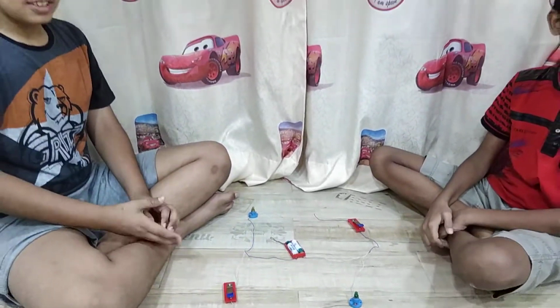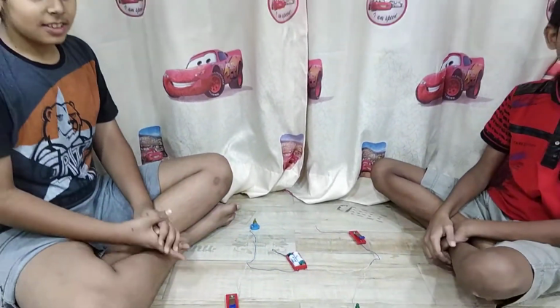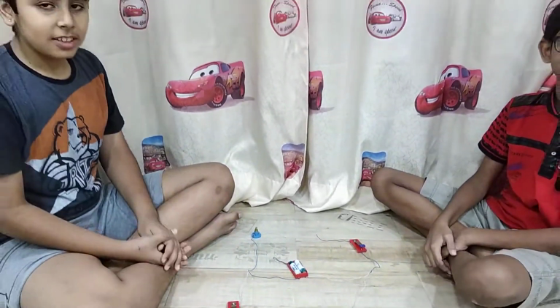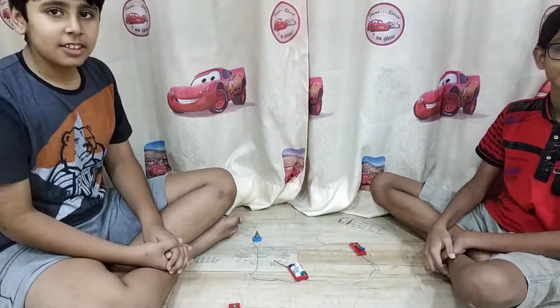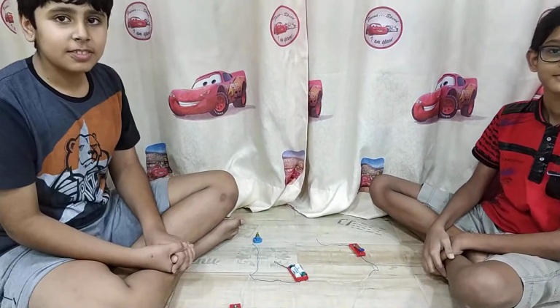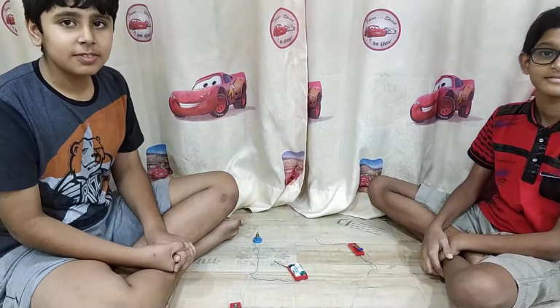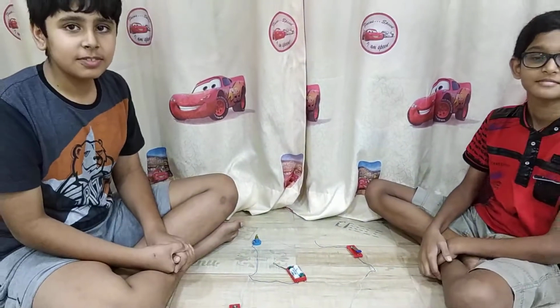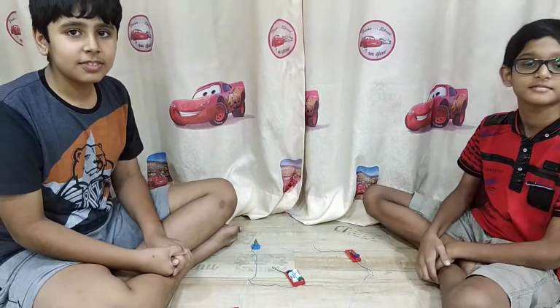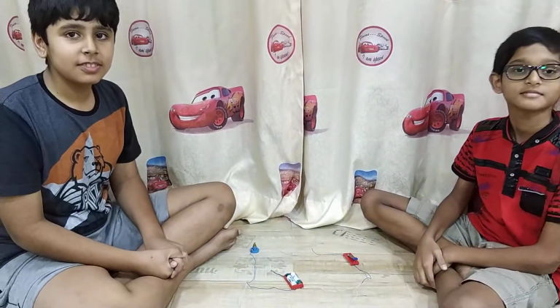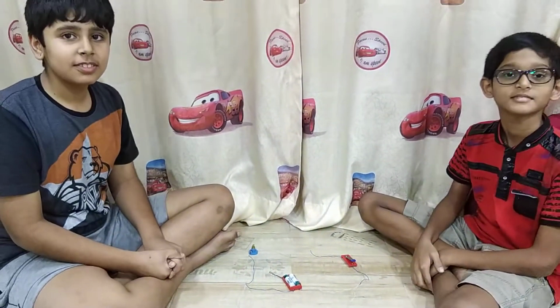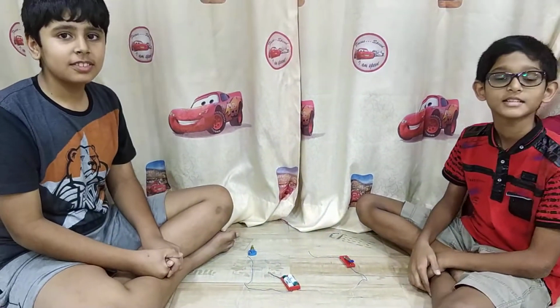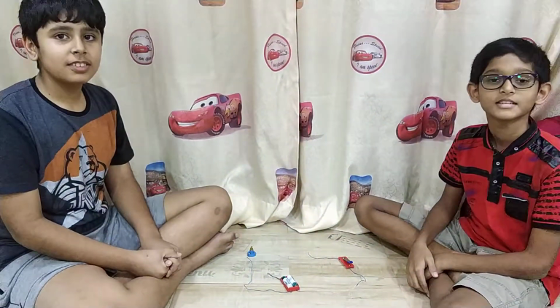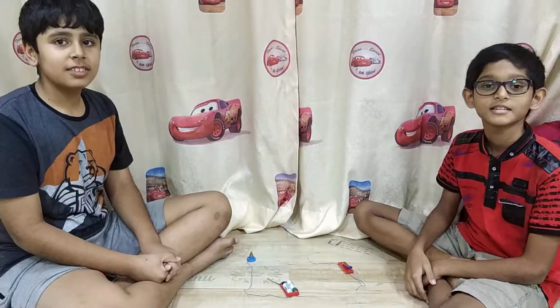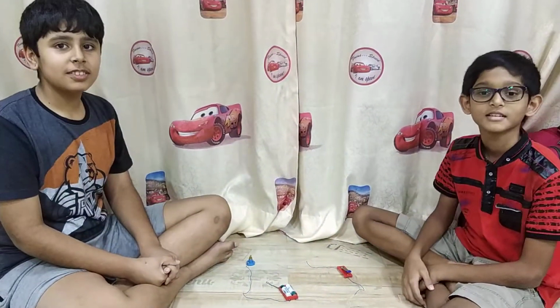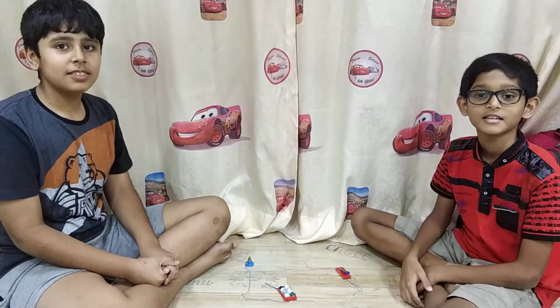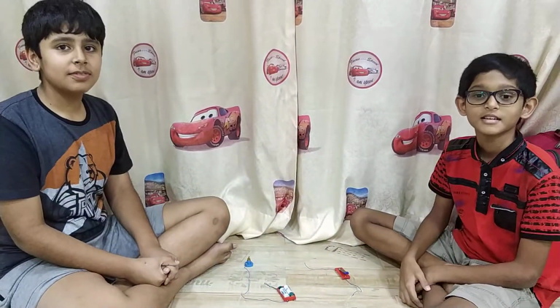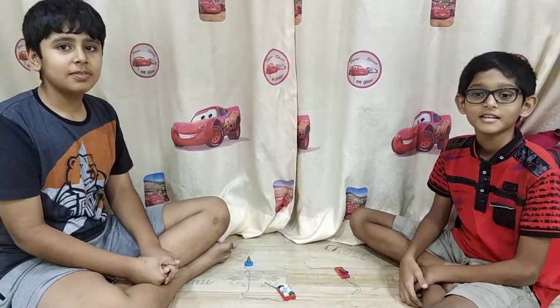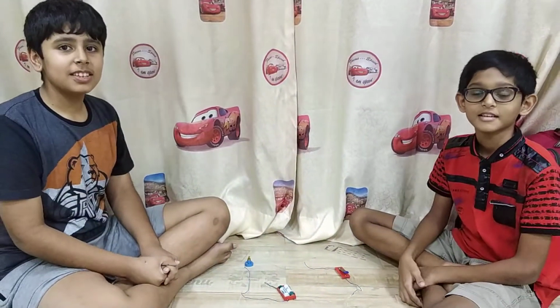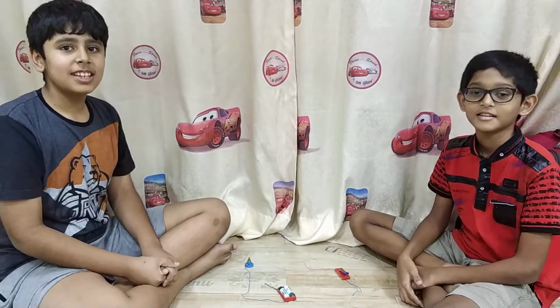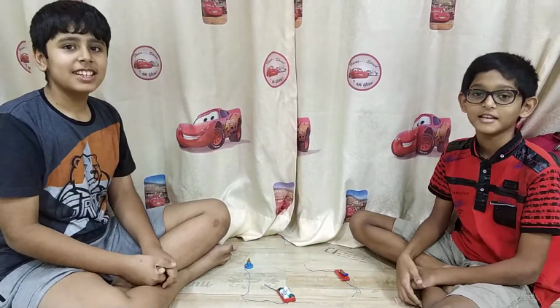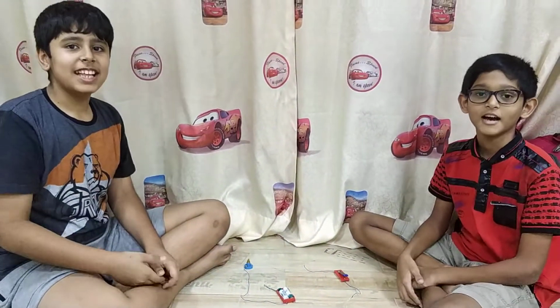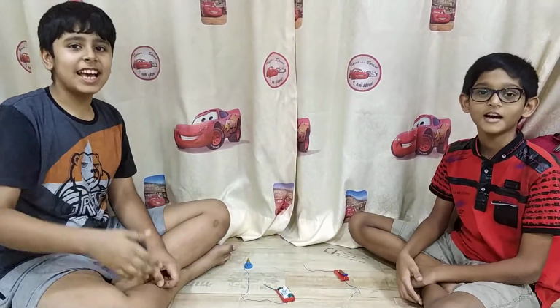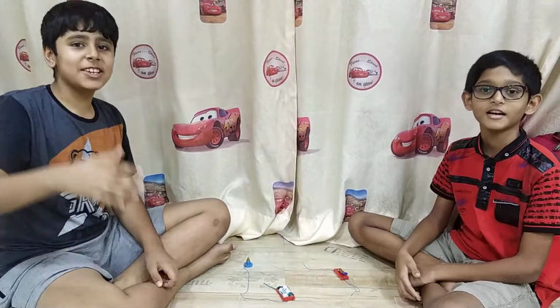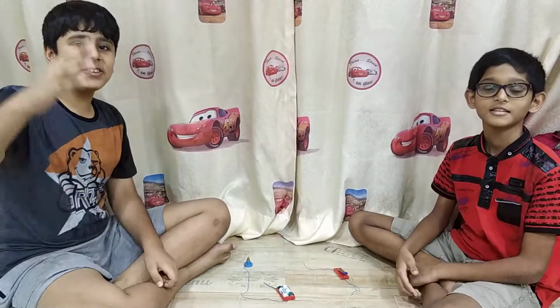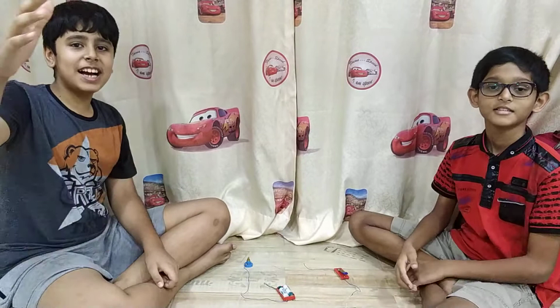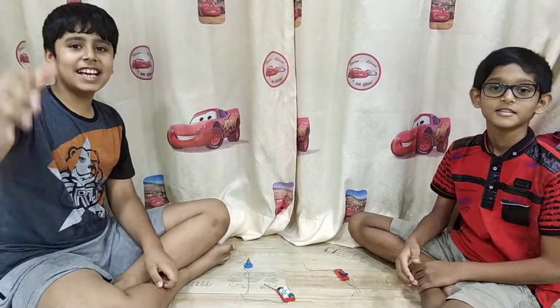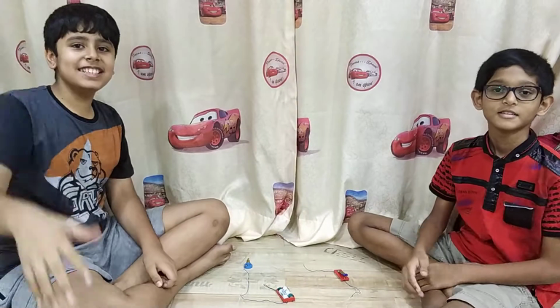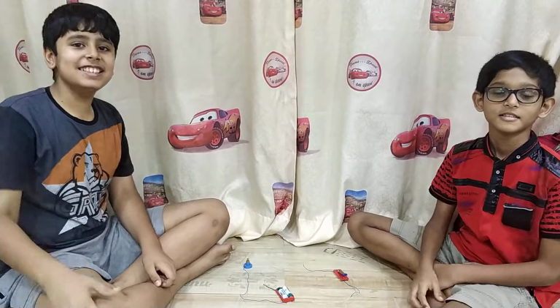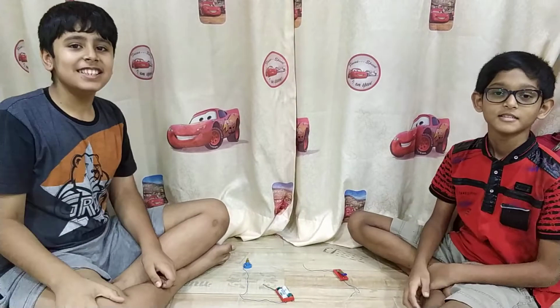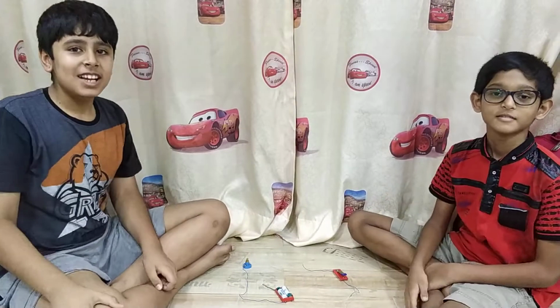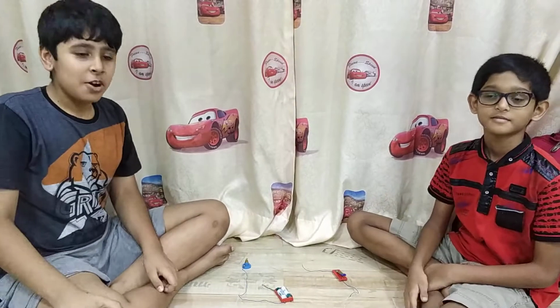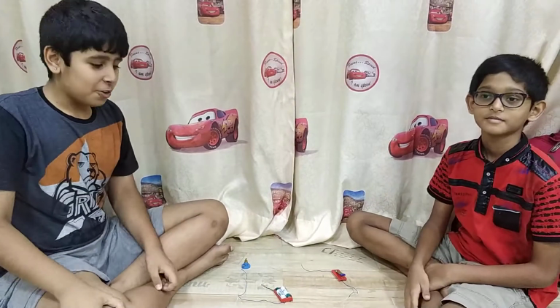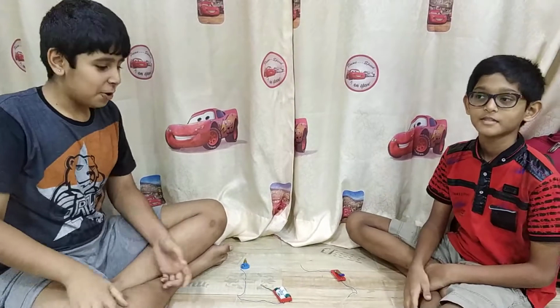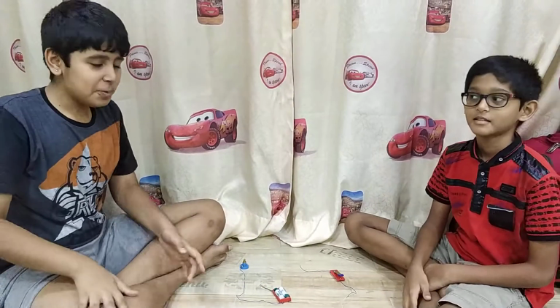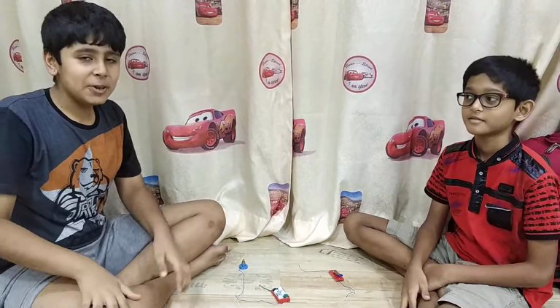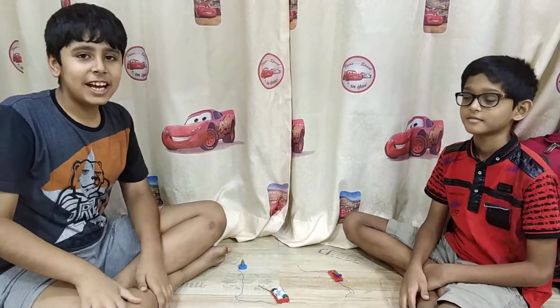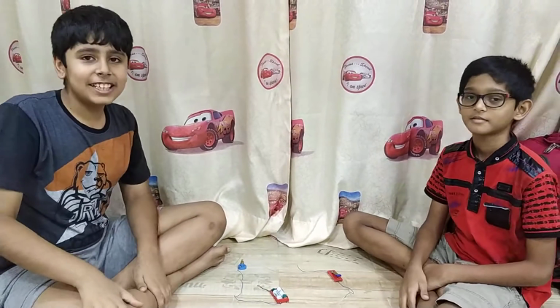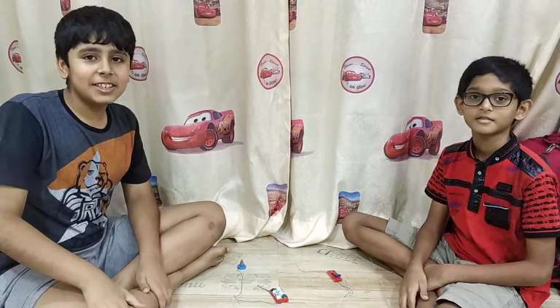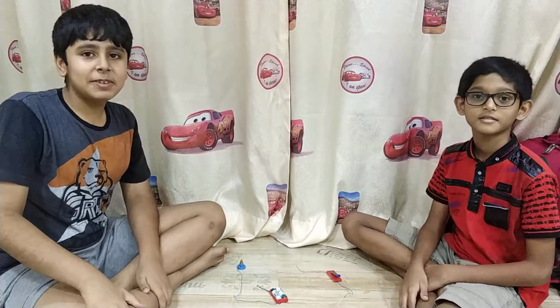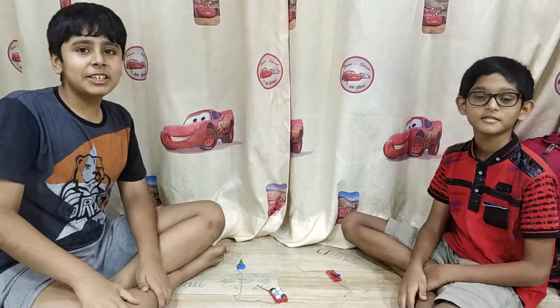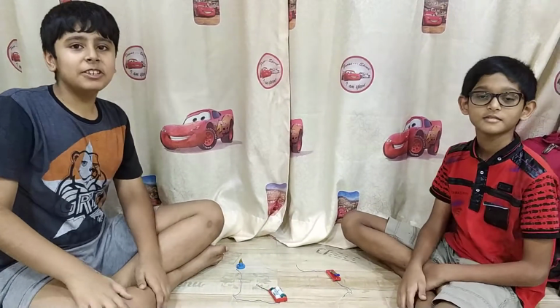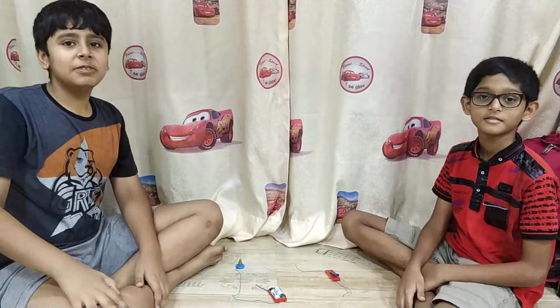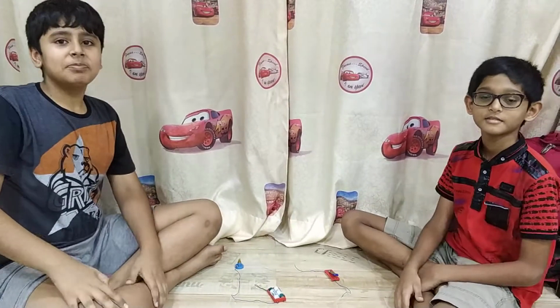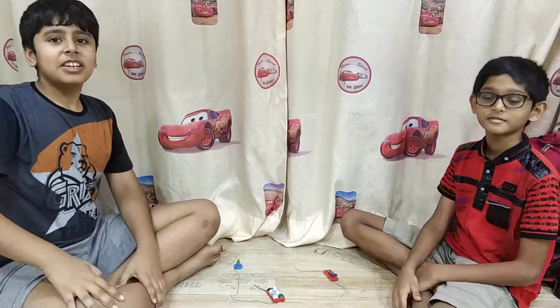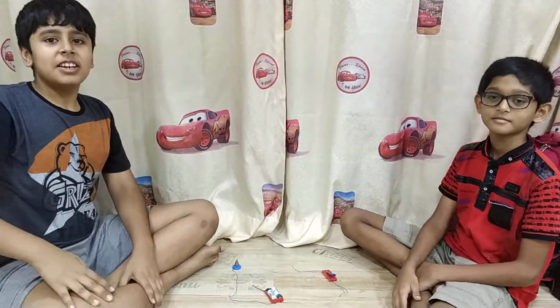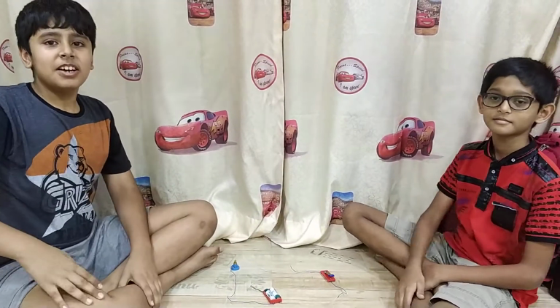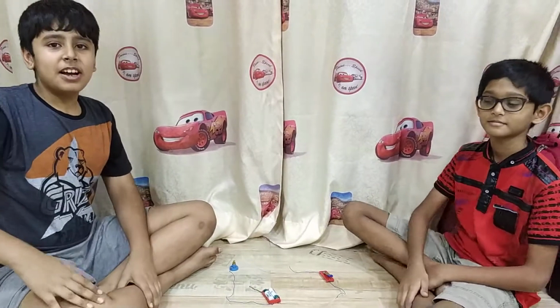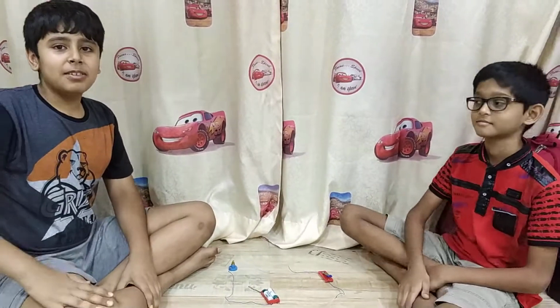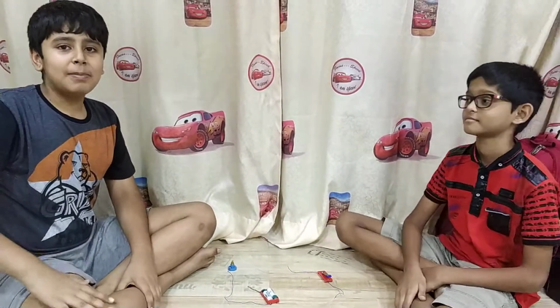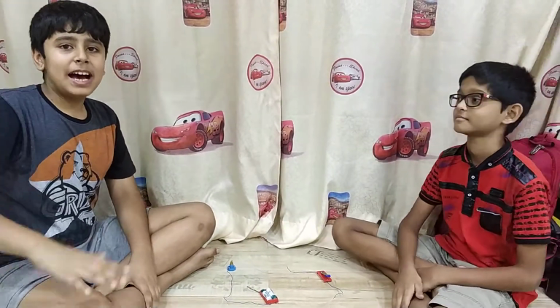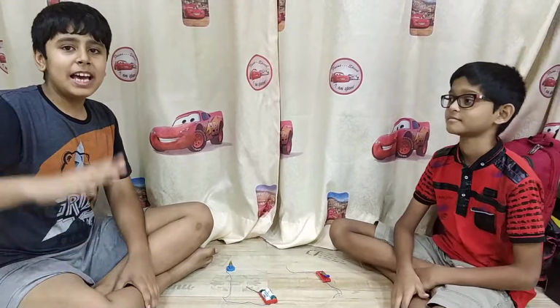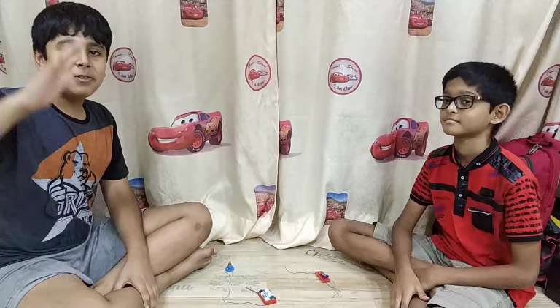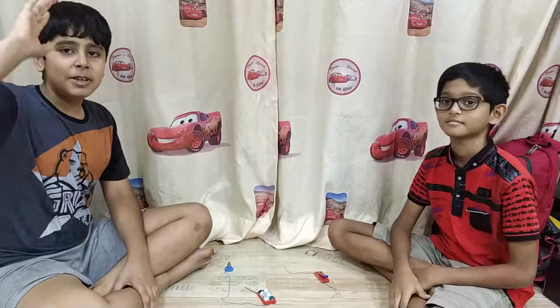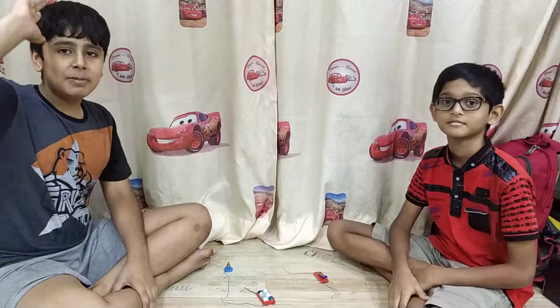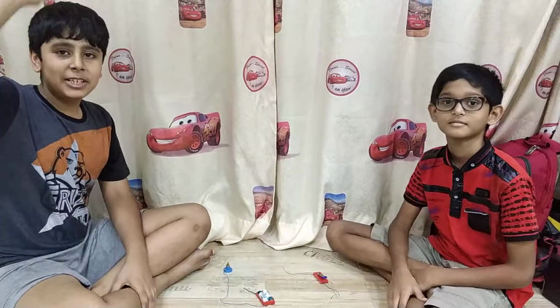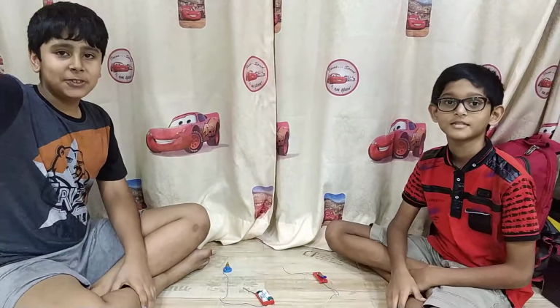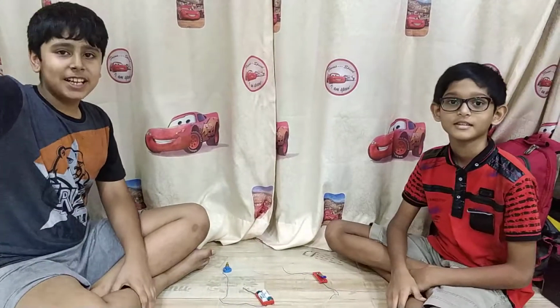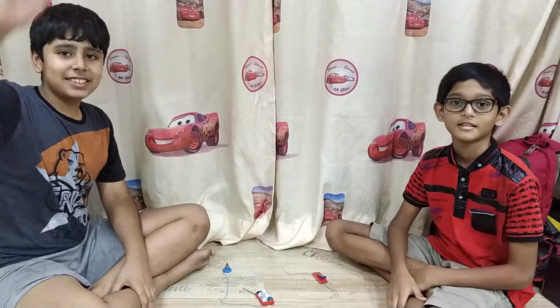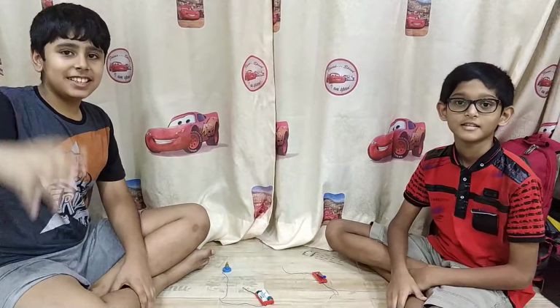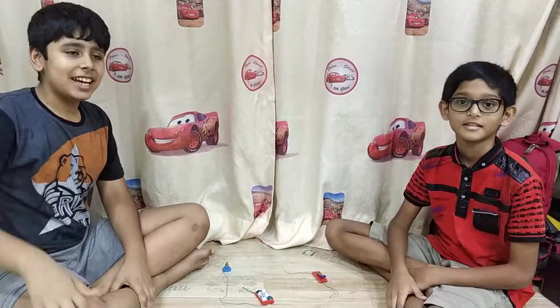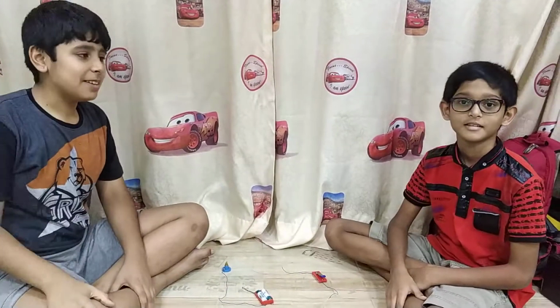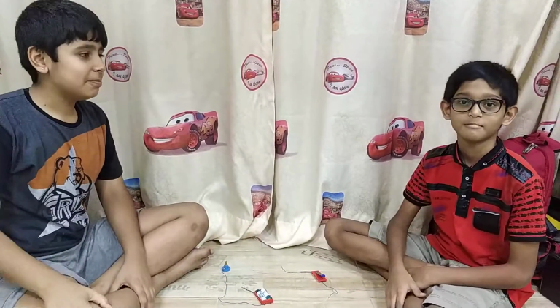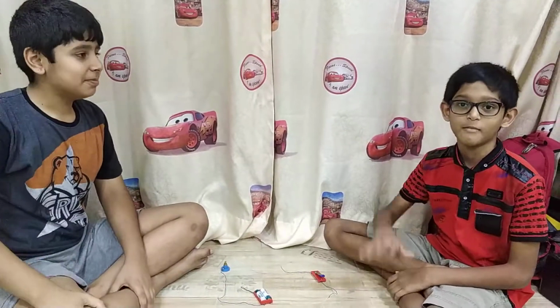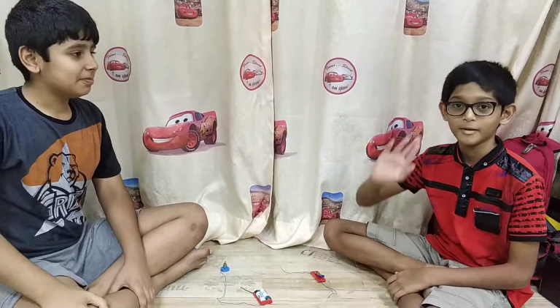Any message for your viewers? Thank you guys. Hope you liked the video. Bye. We'll meet you next time. Bye.